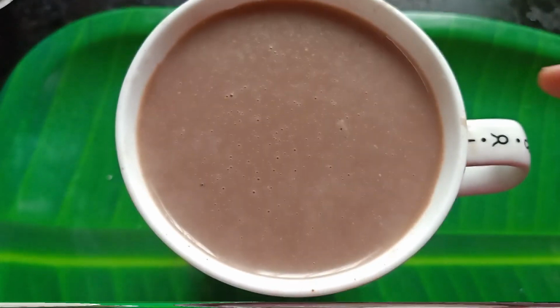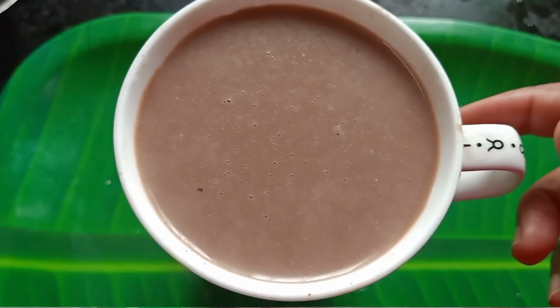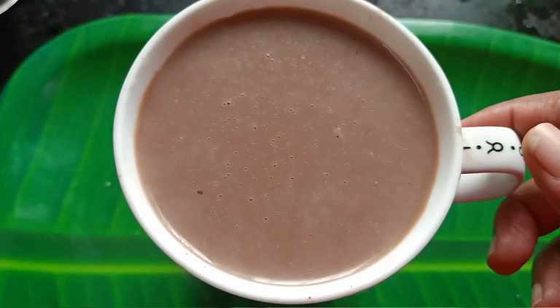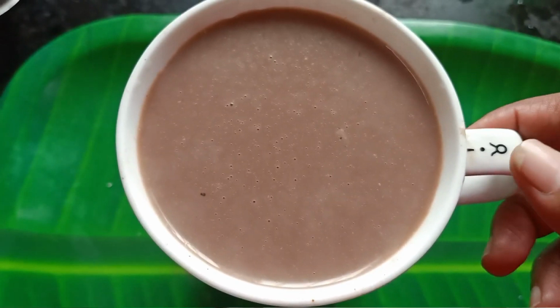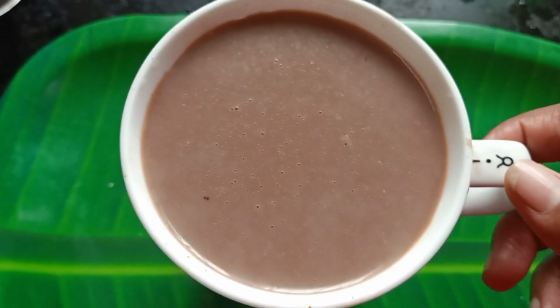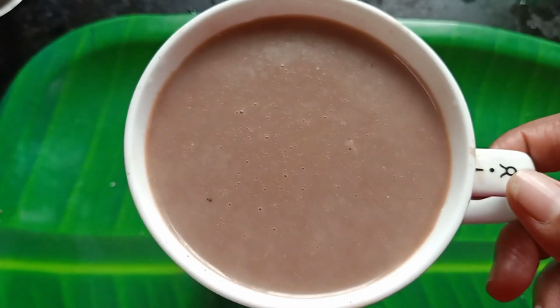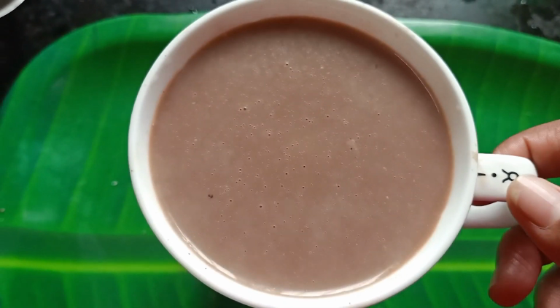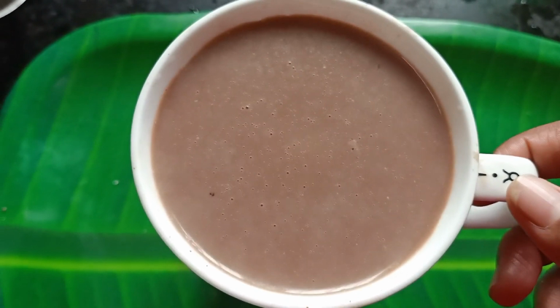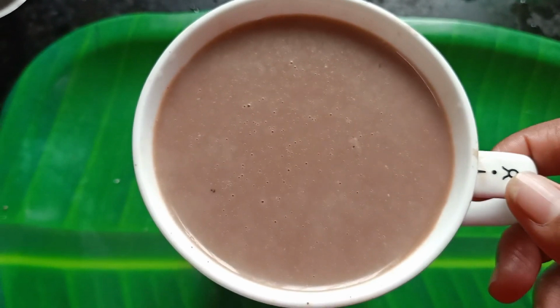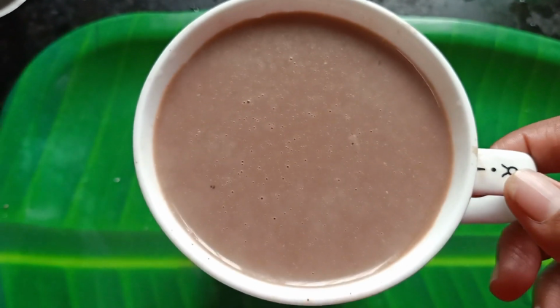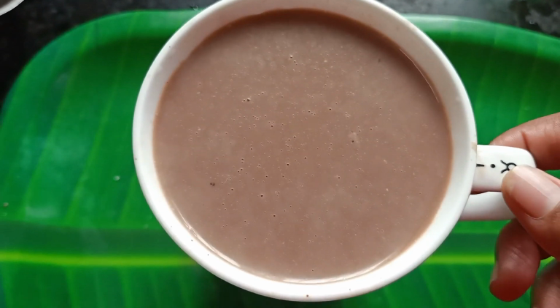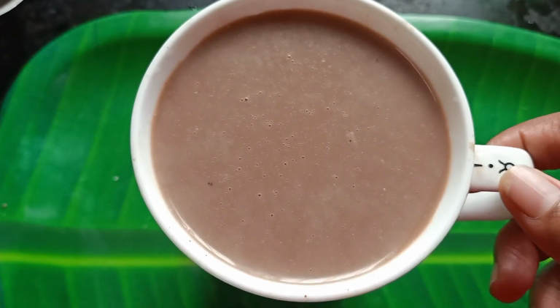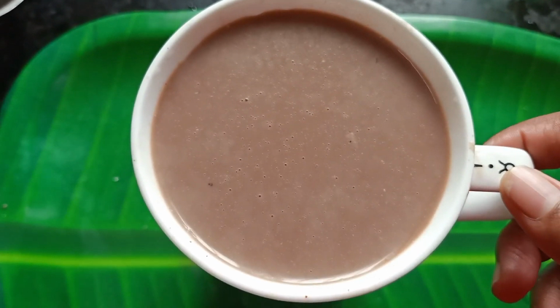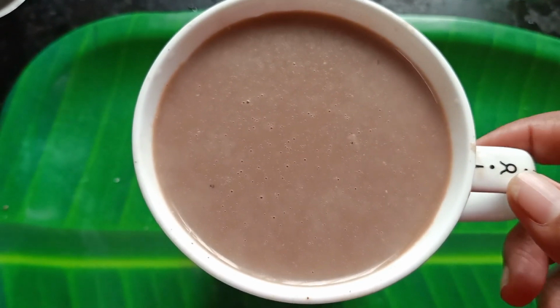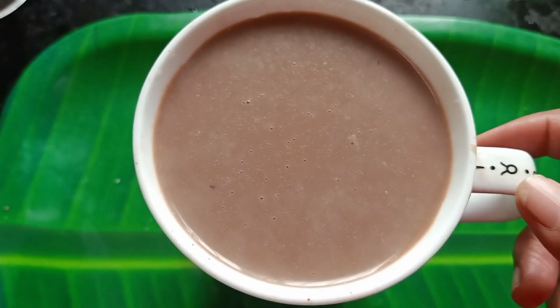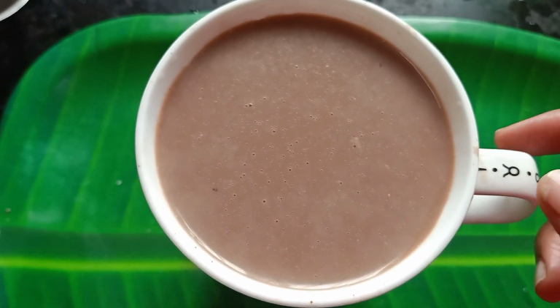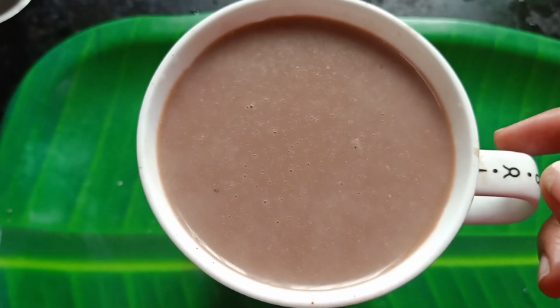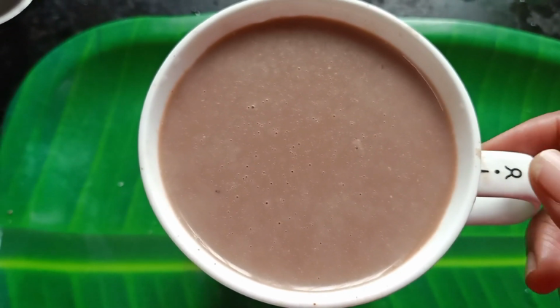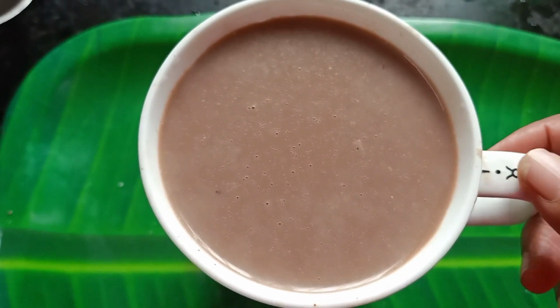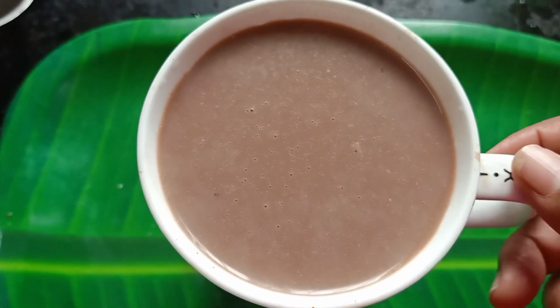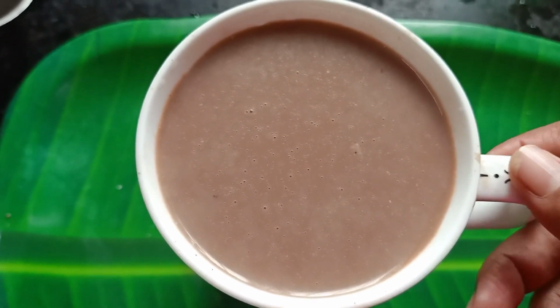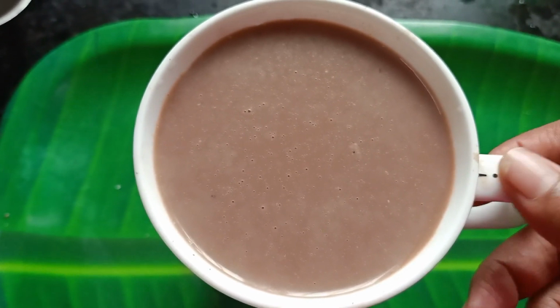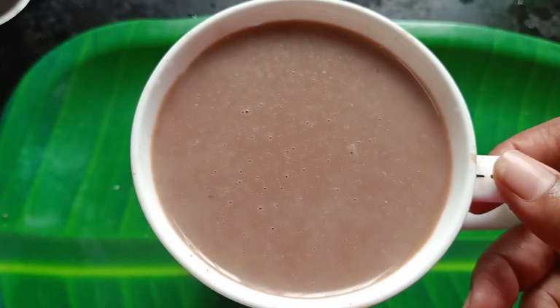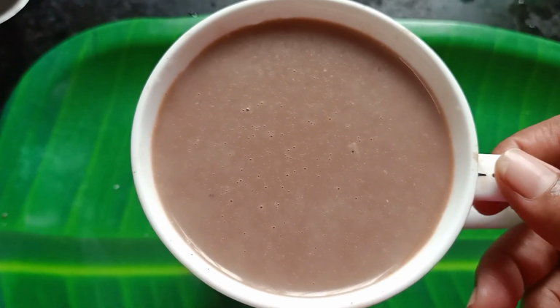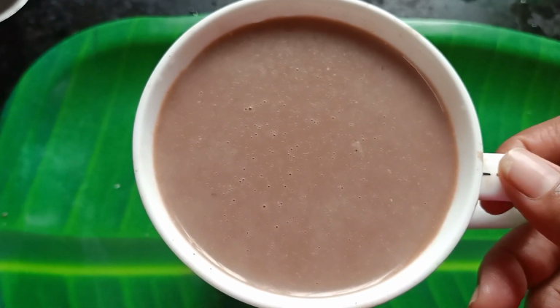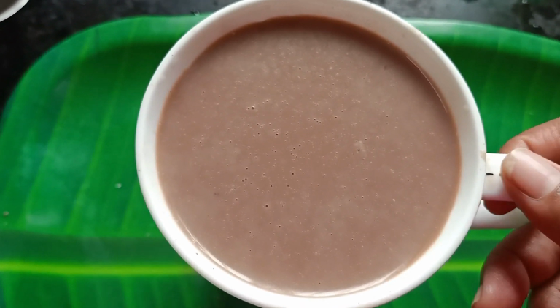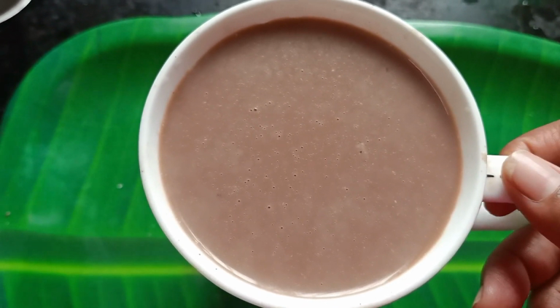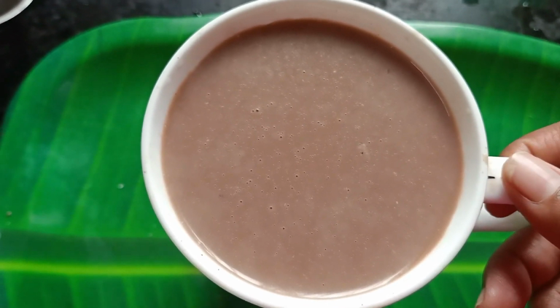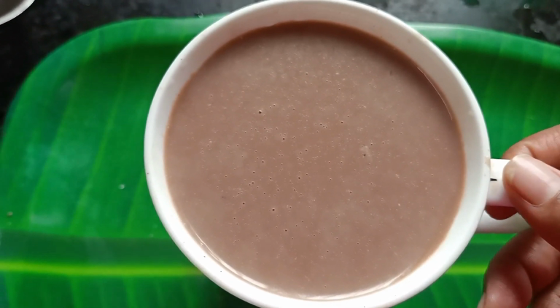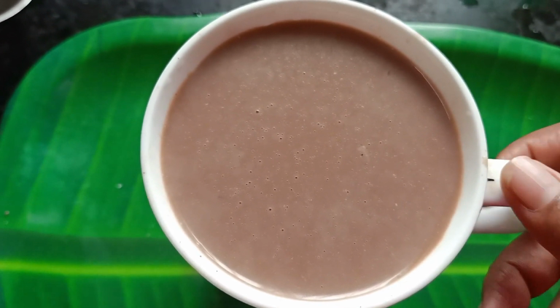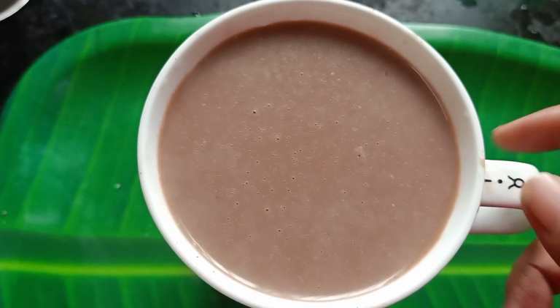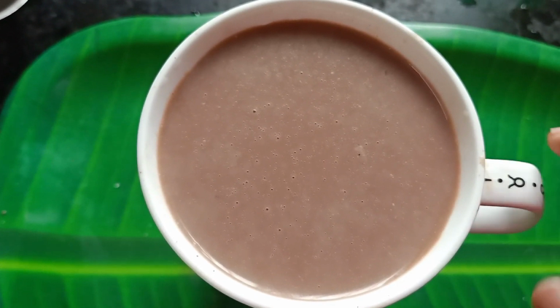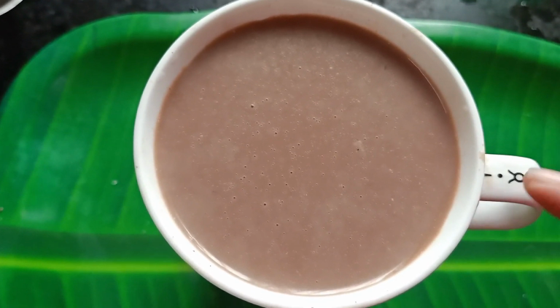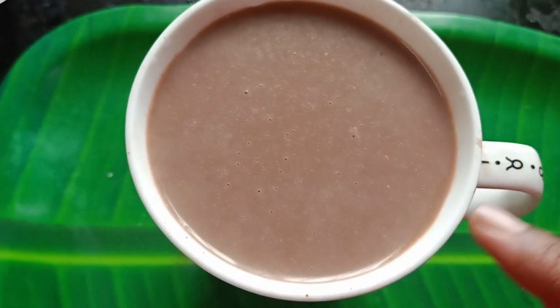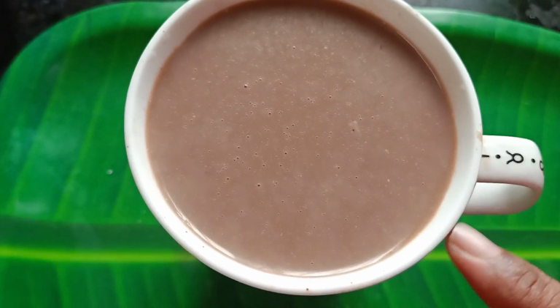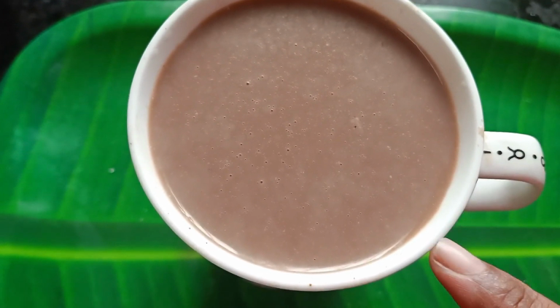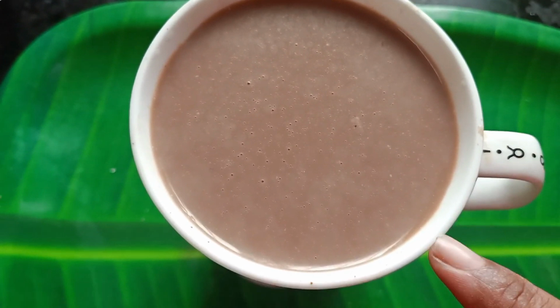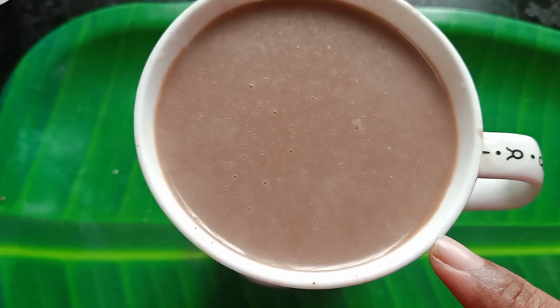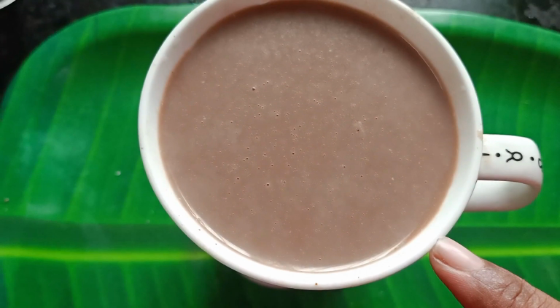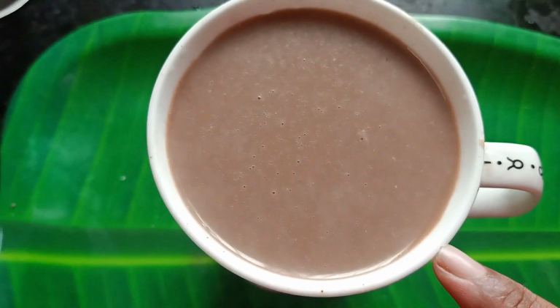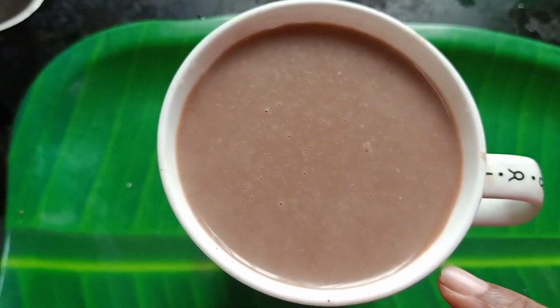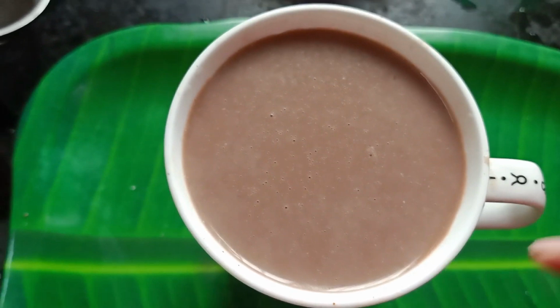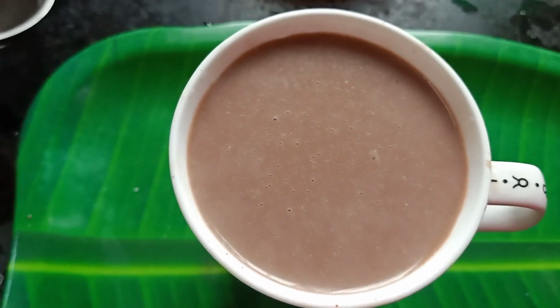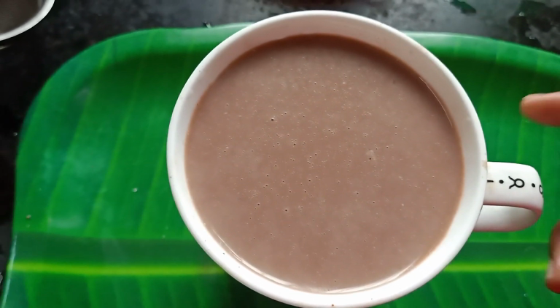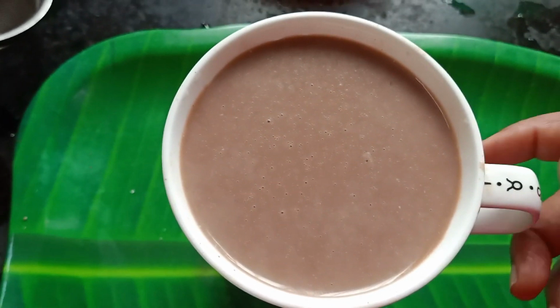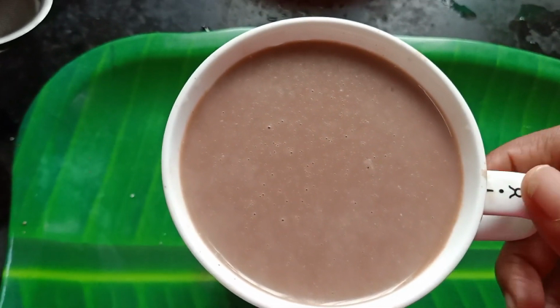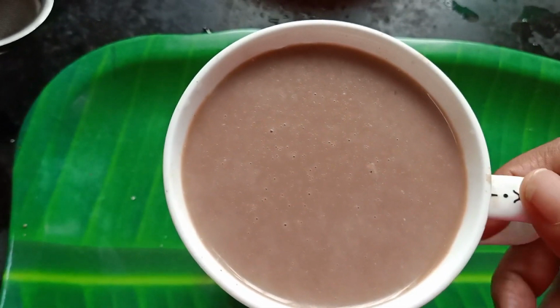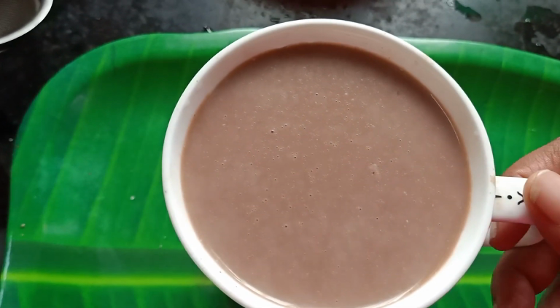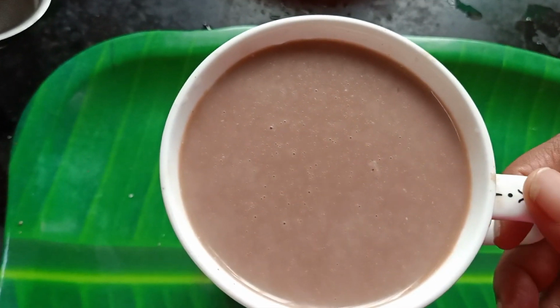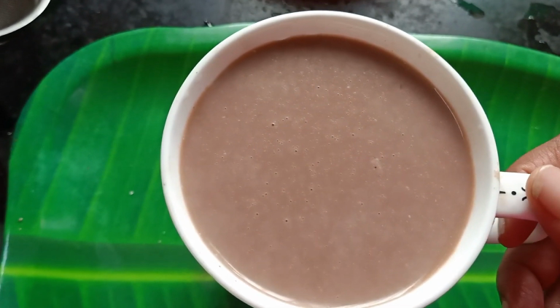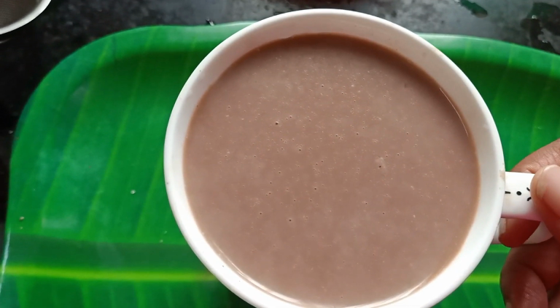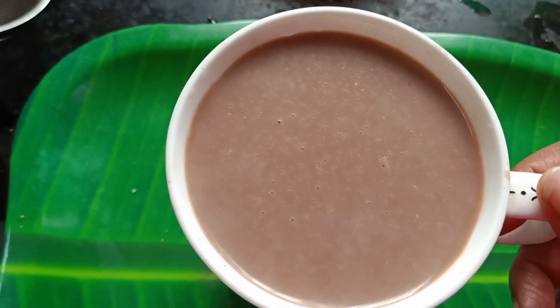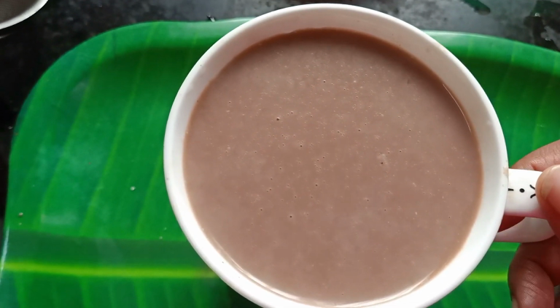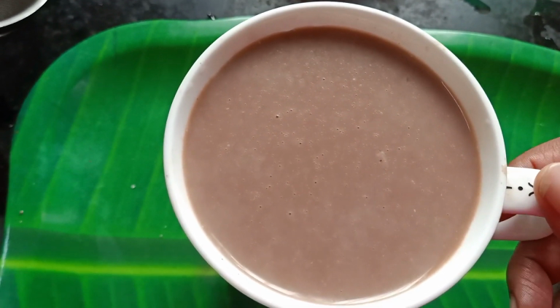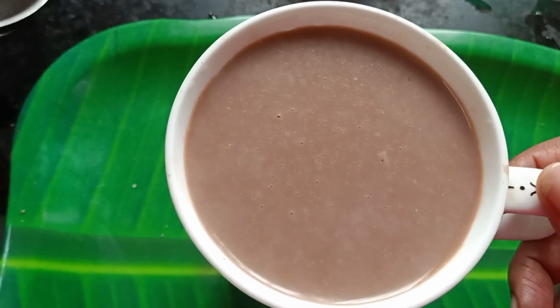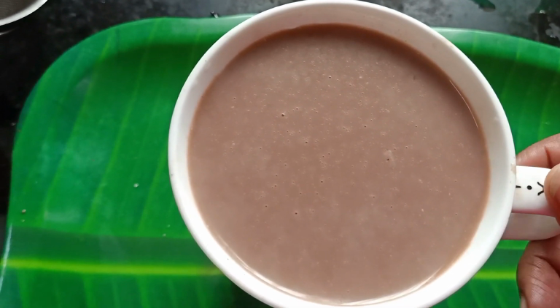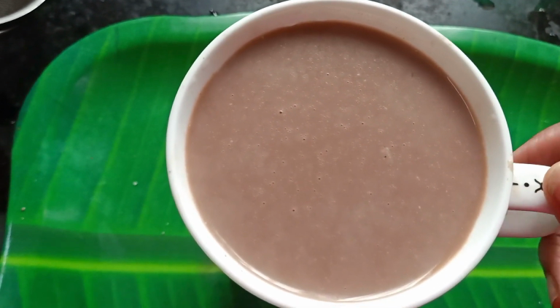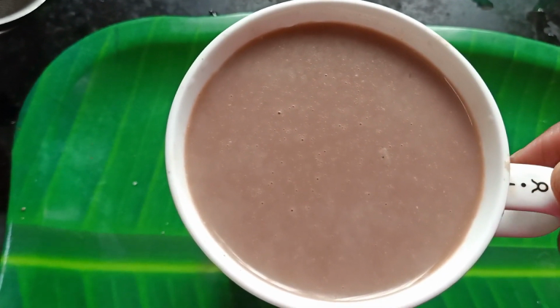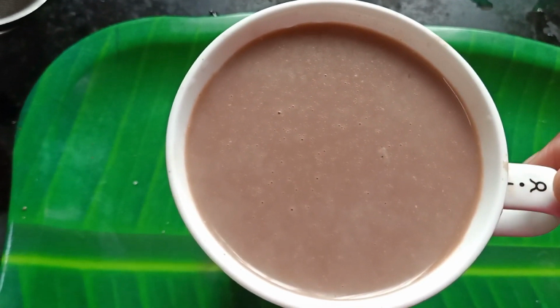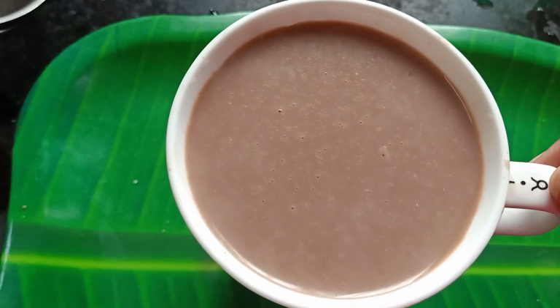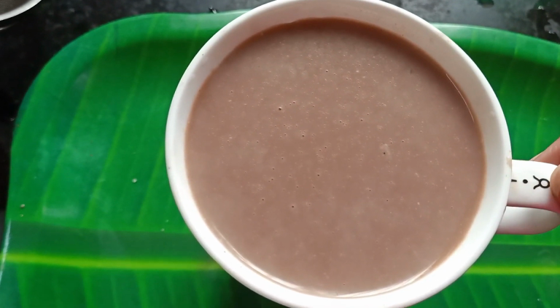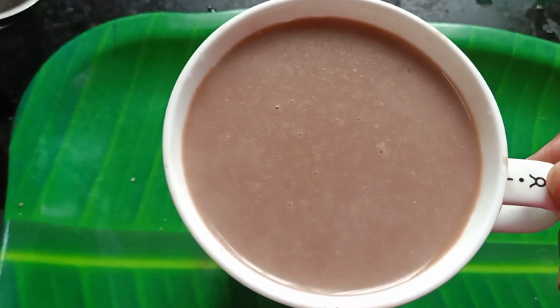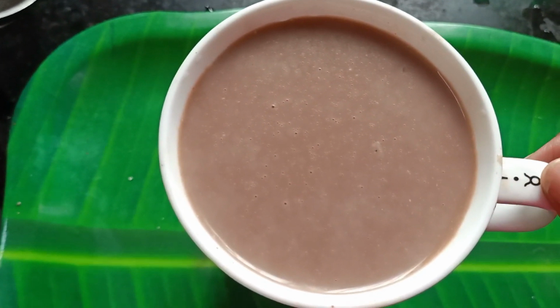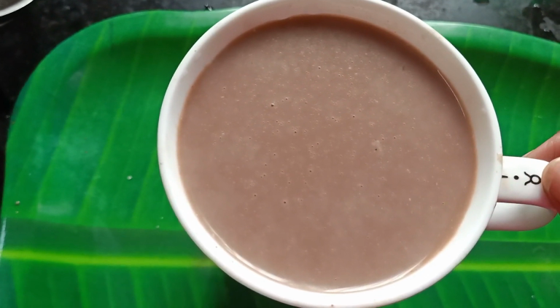This is the healthy chocolate milk. It is a good taste. Try it.